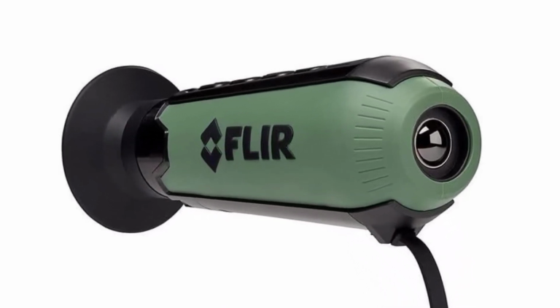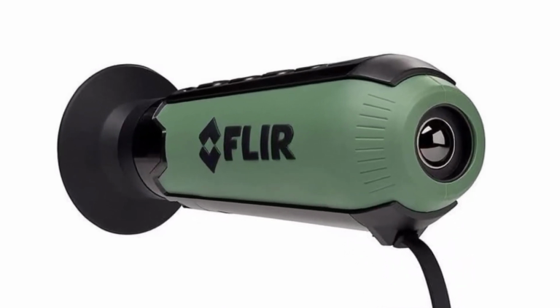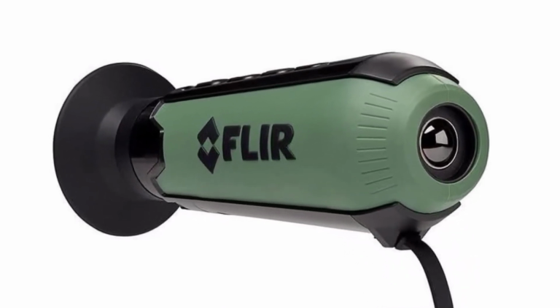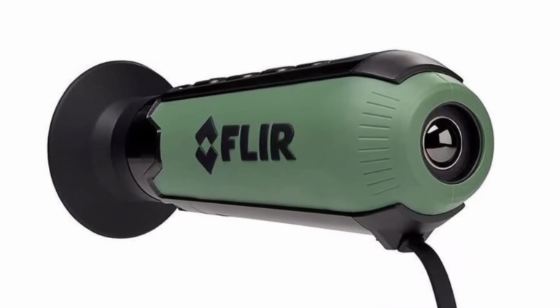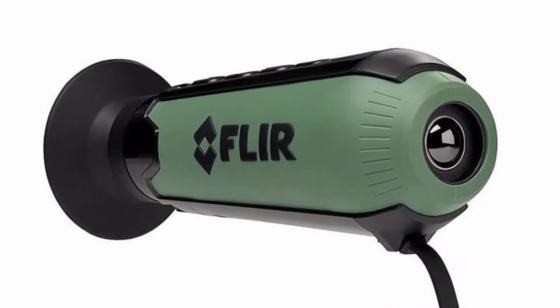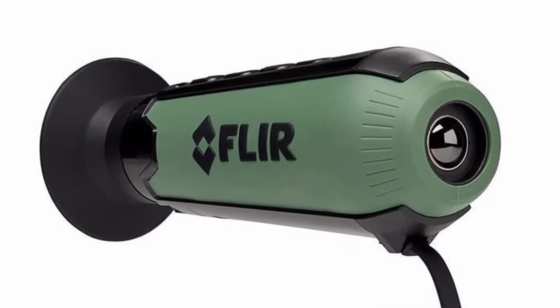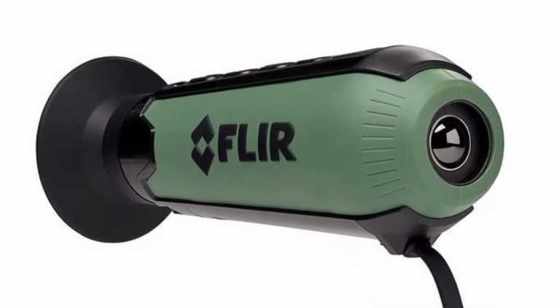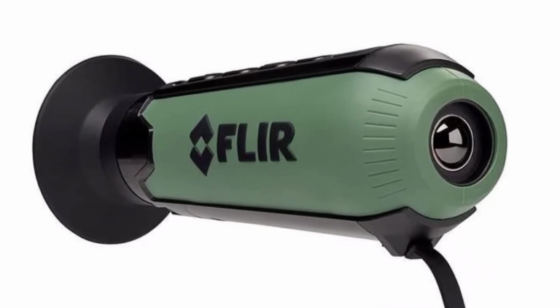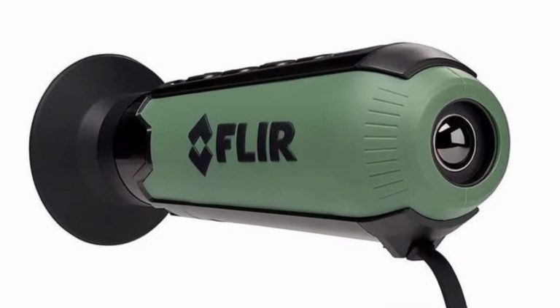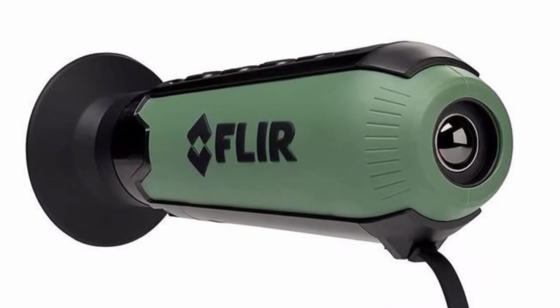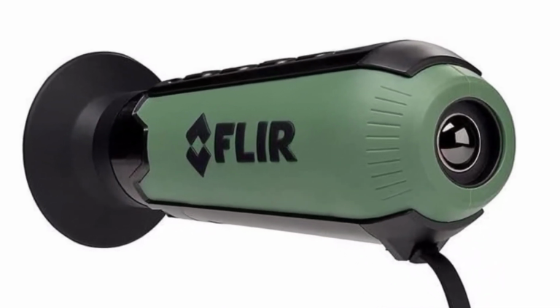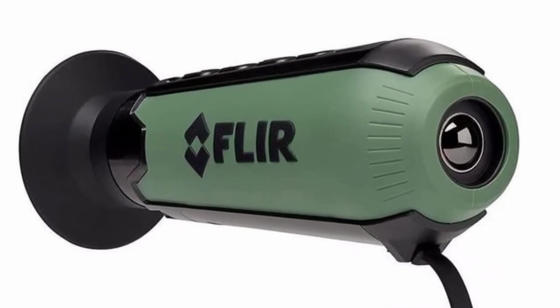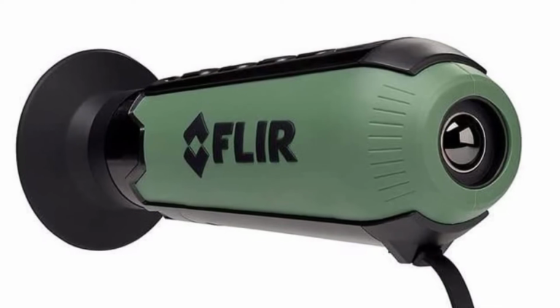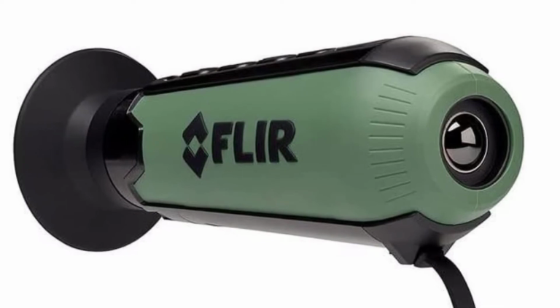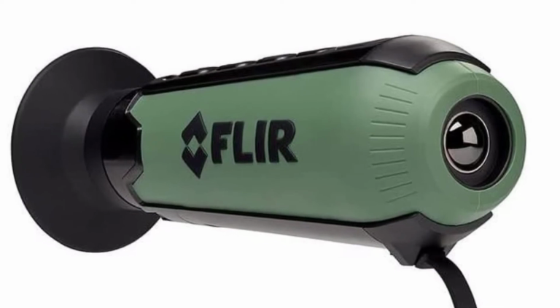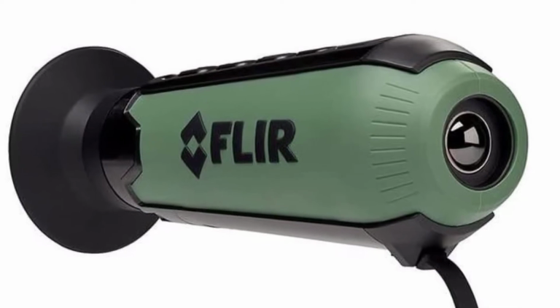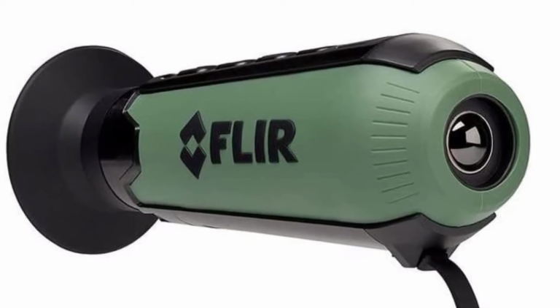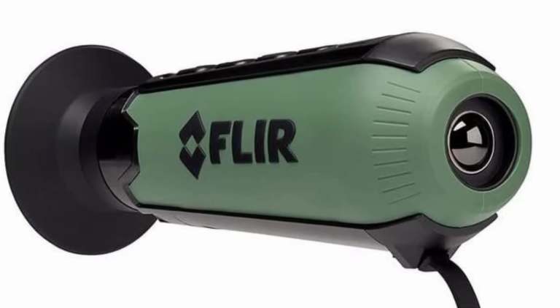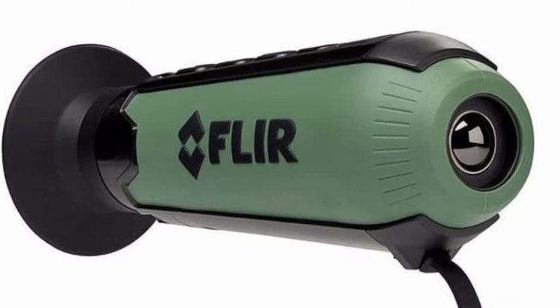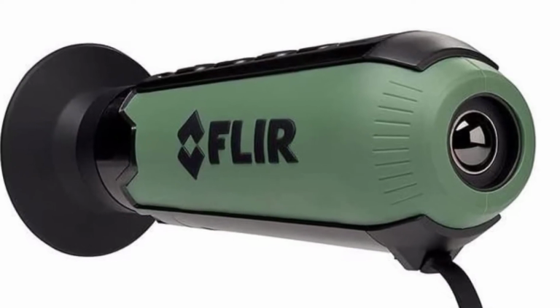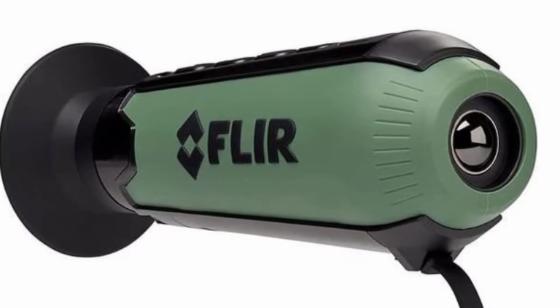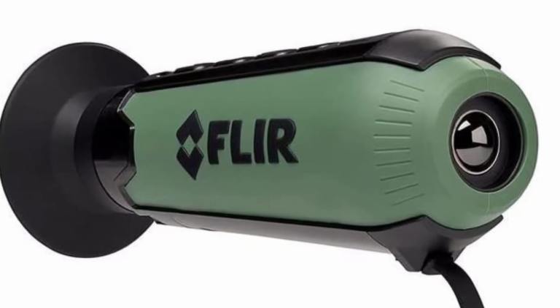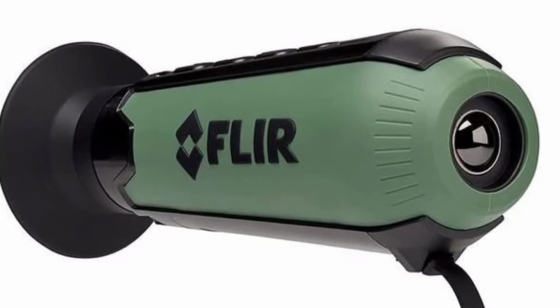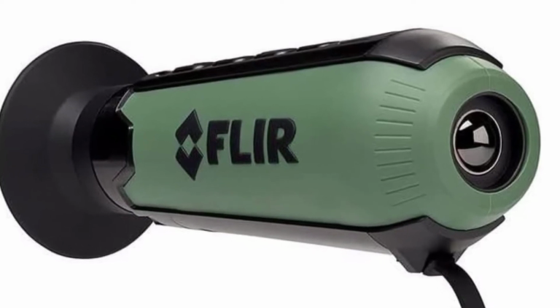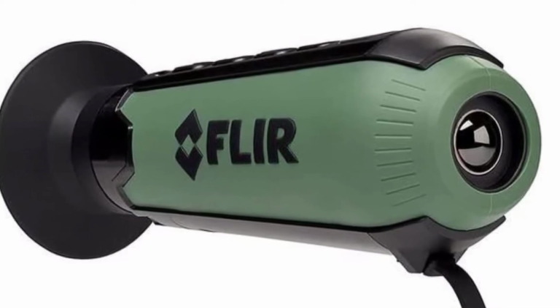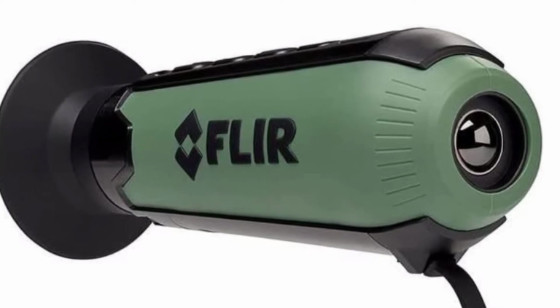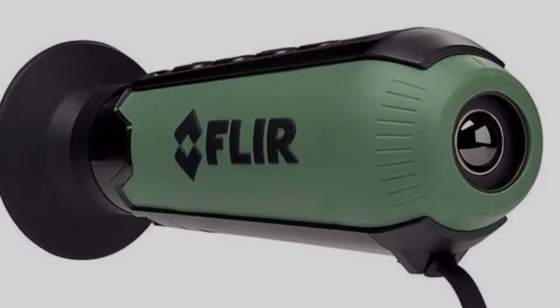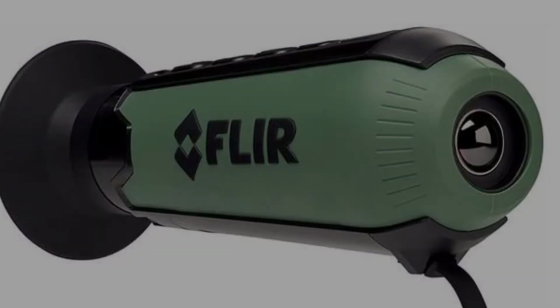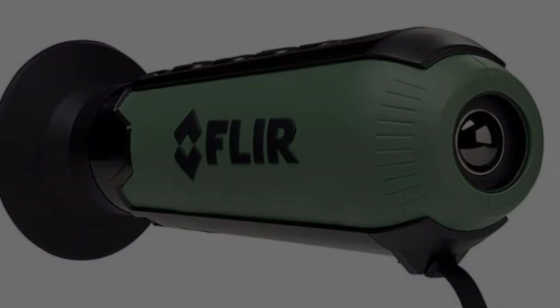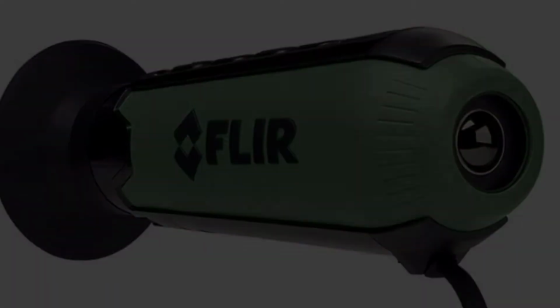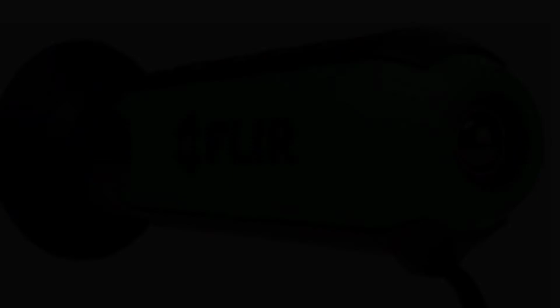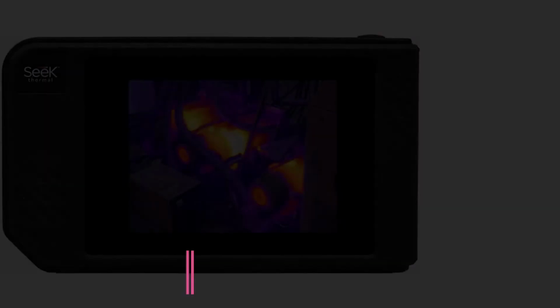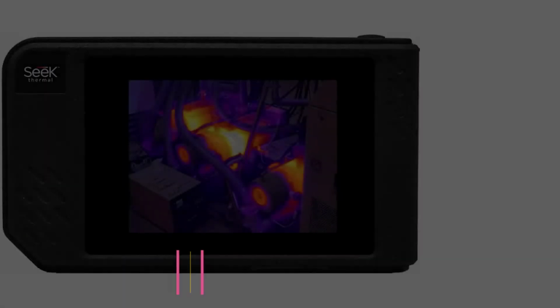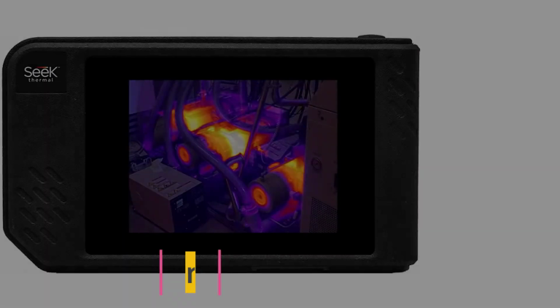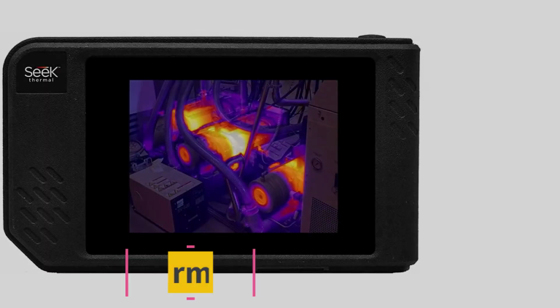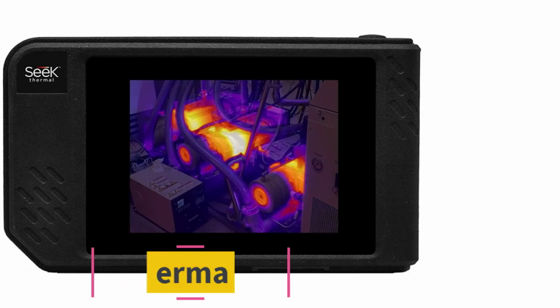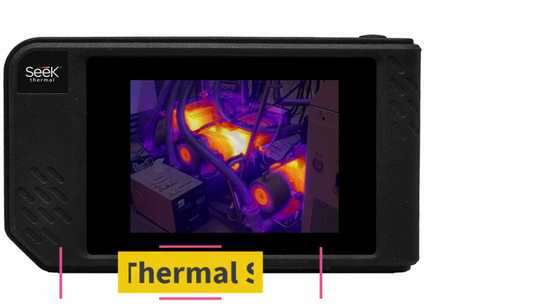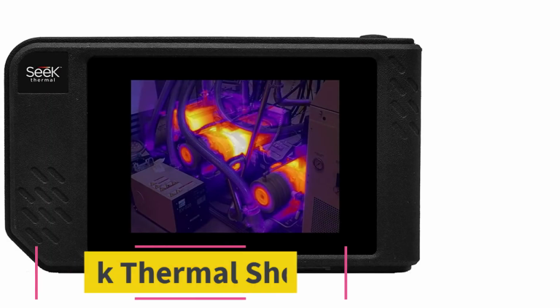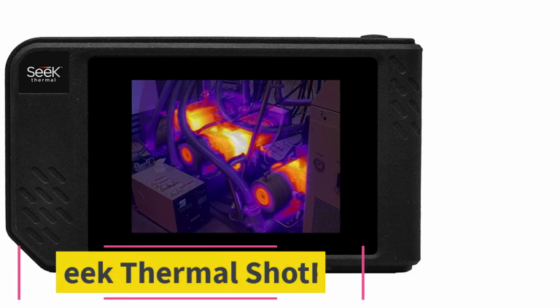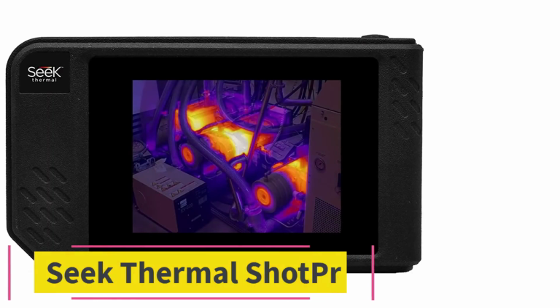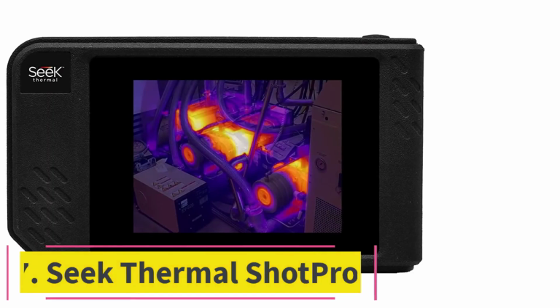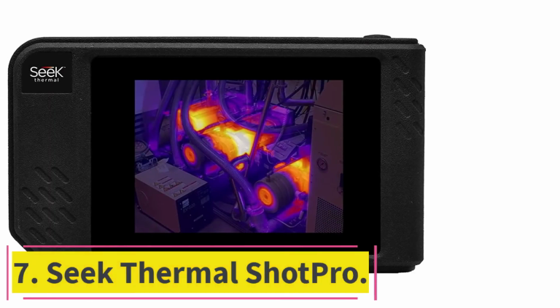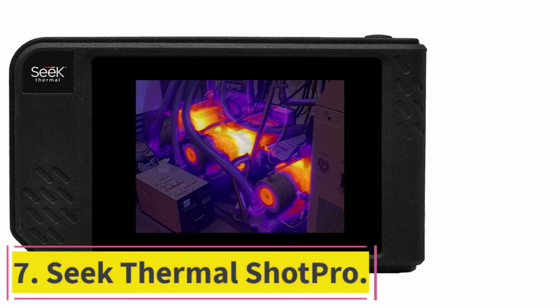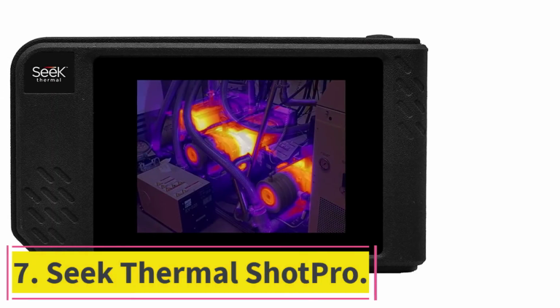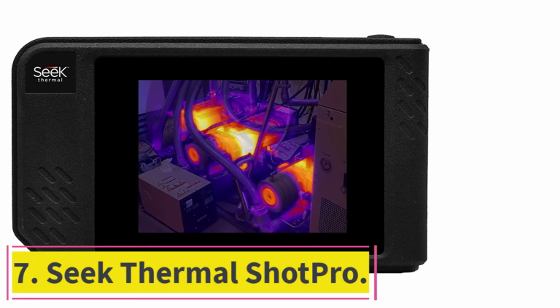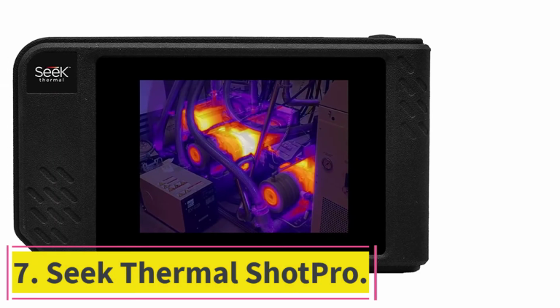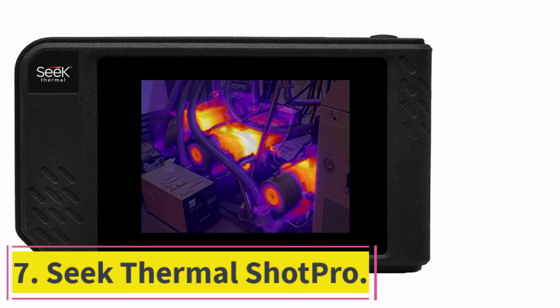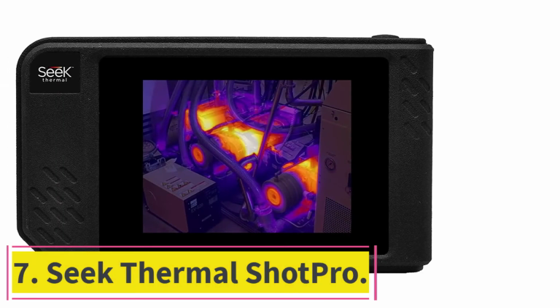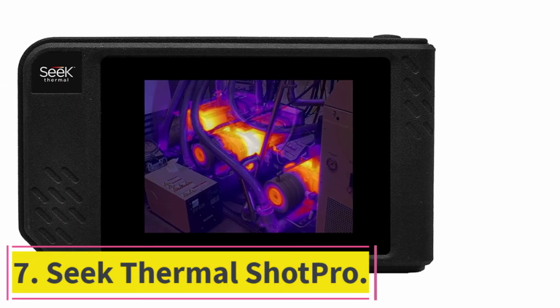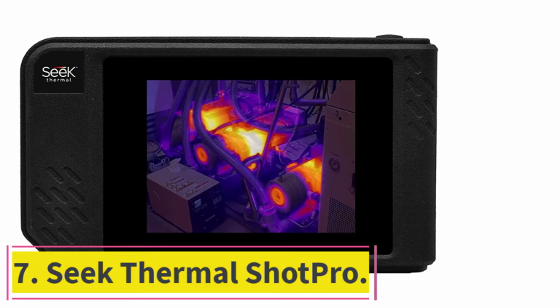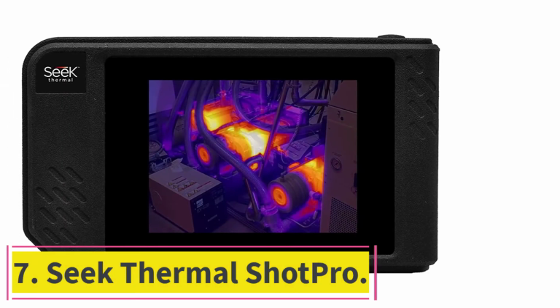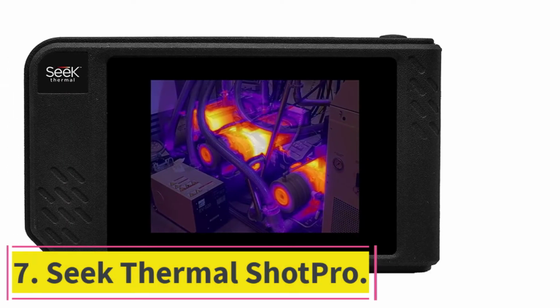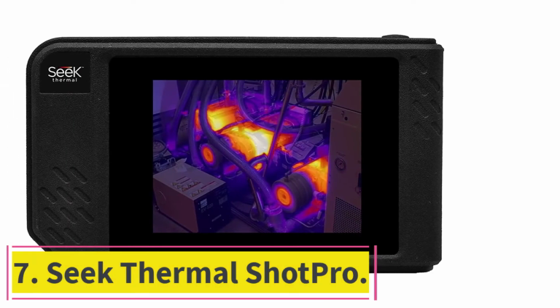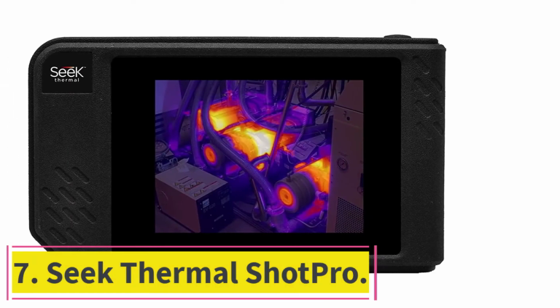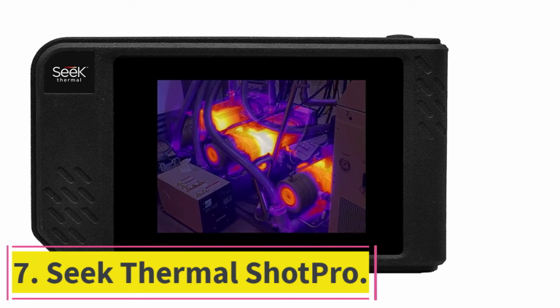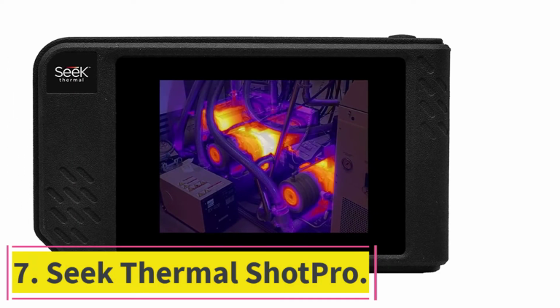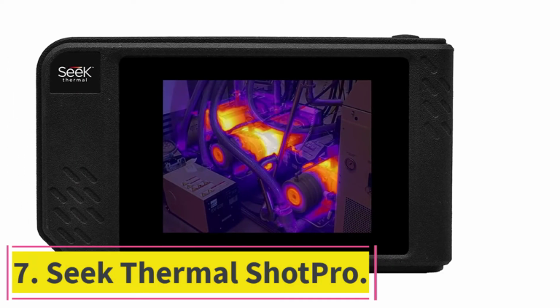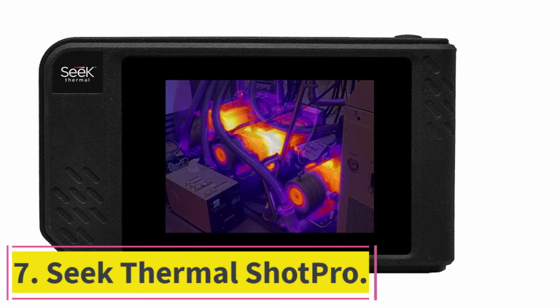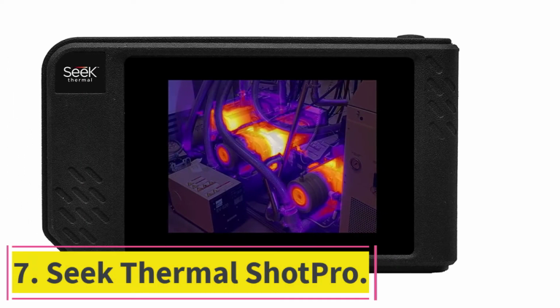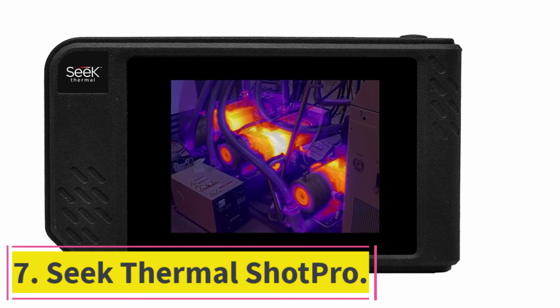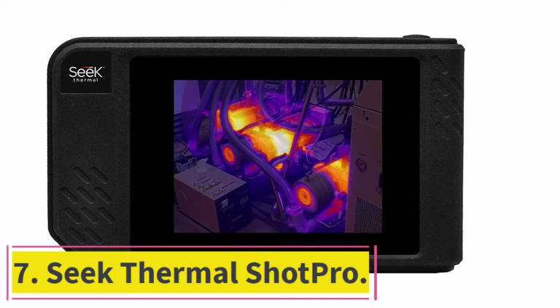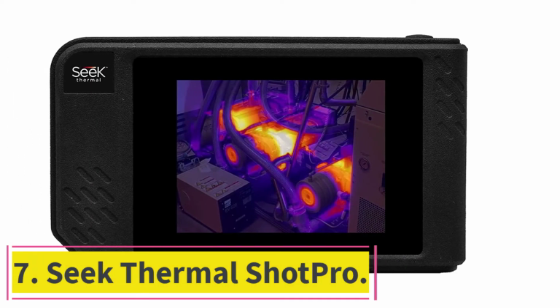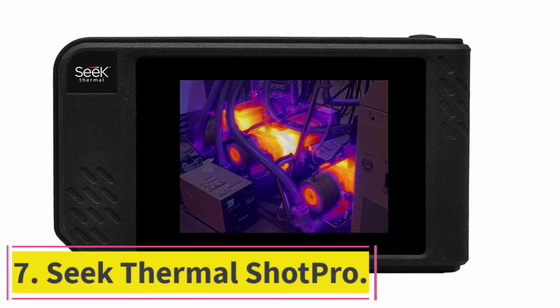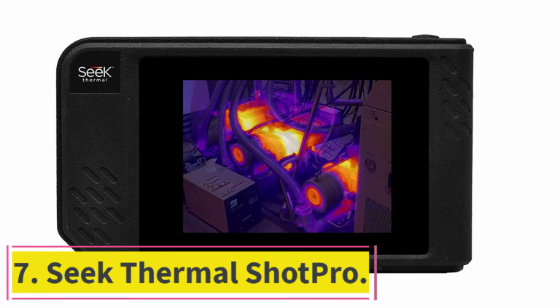It's real James Bond stuff, but it's an expensive toy unless you have a real reason for this capability — though it does this very well.